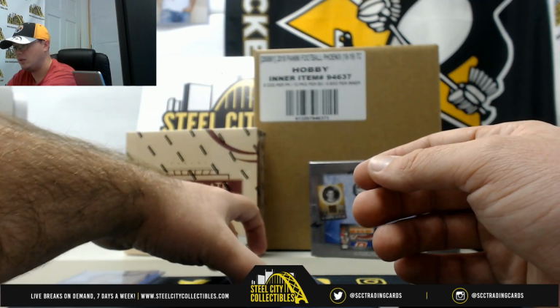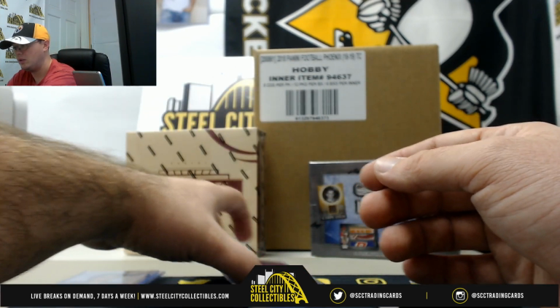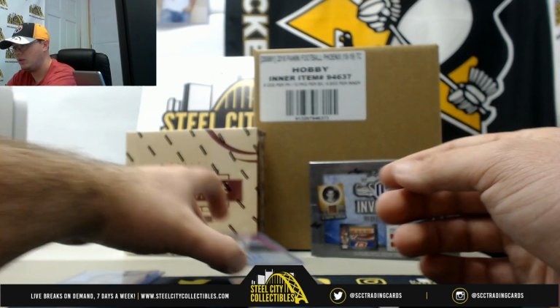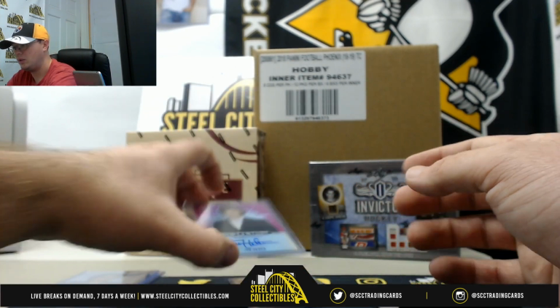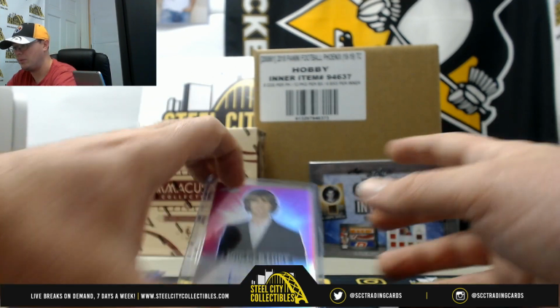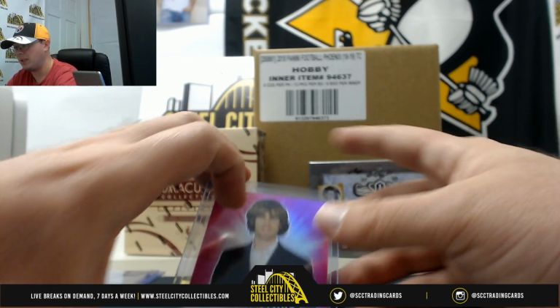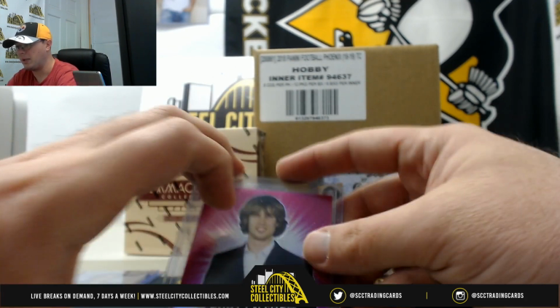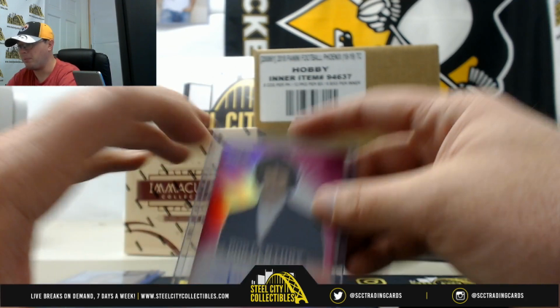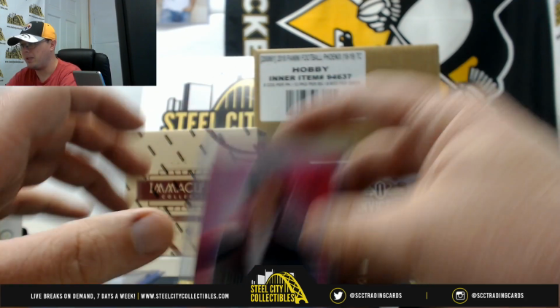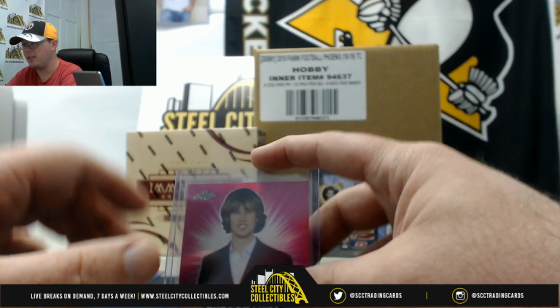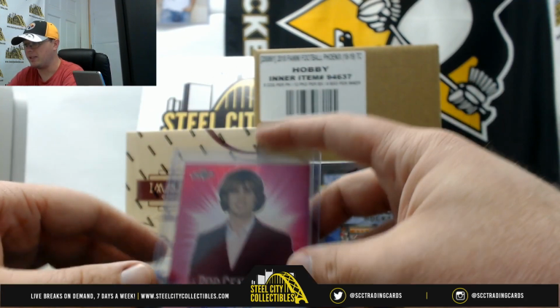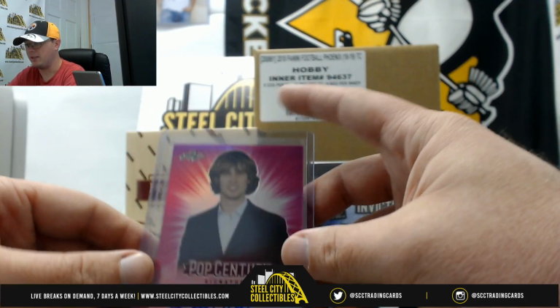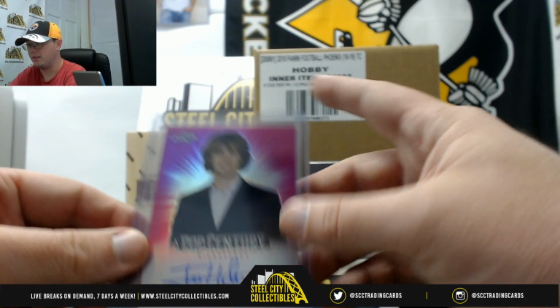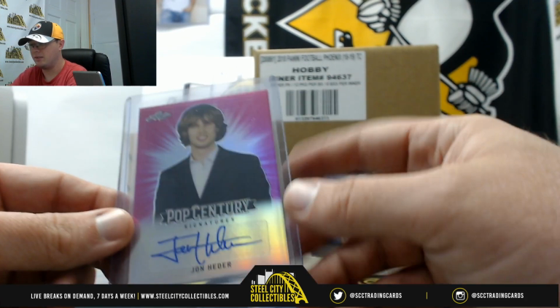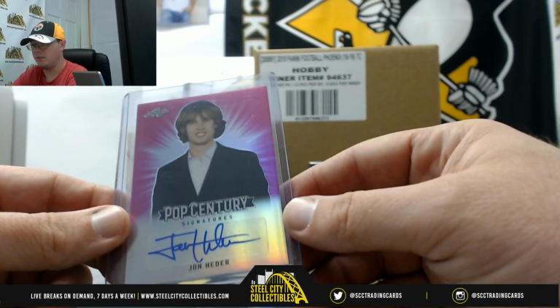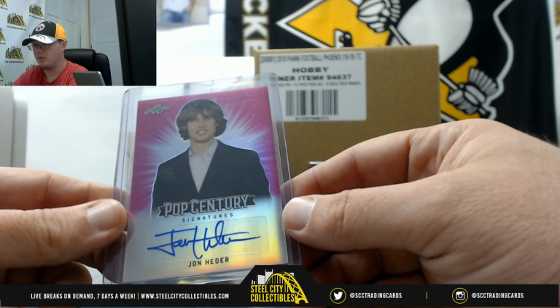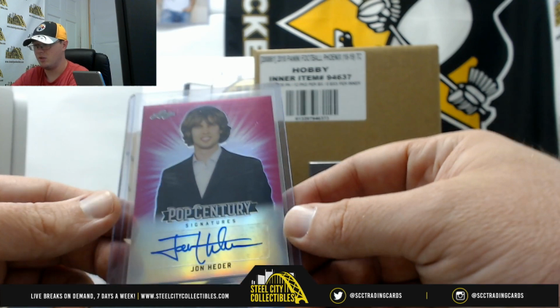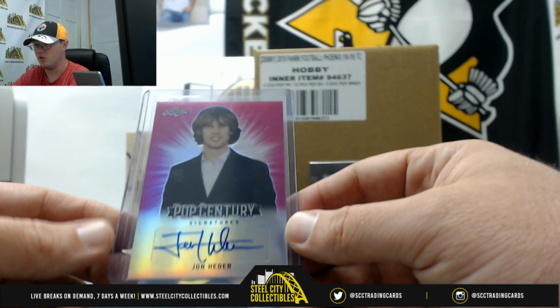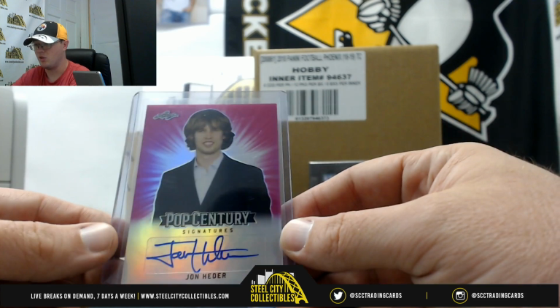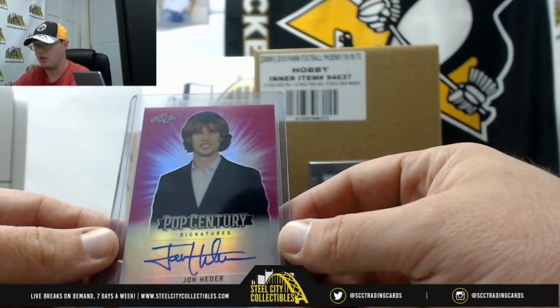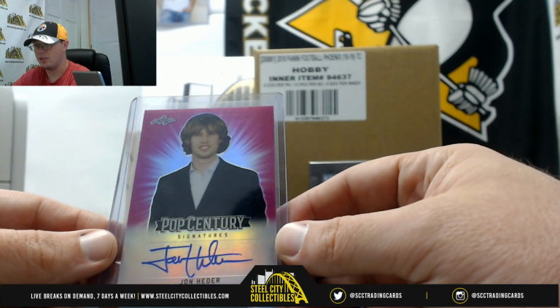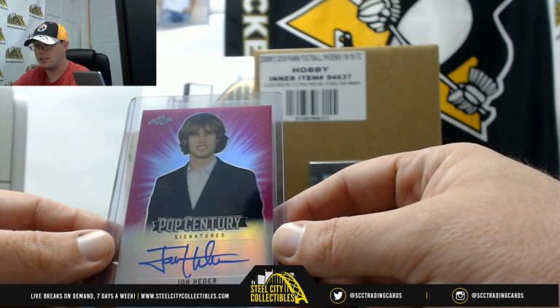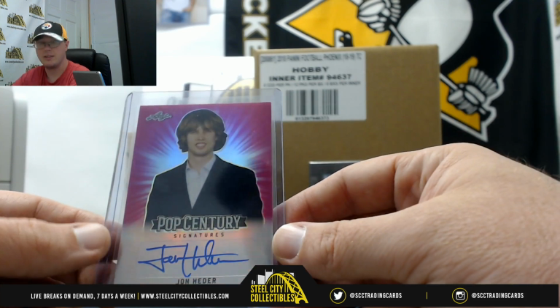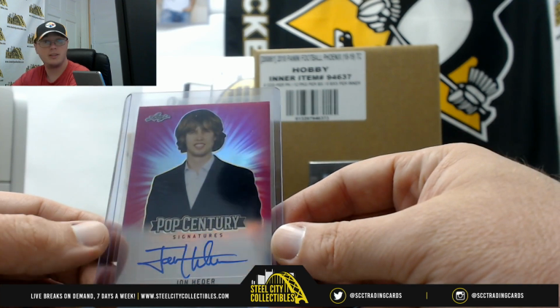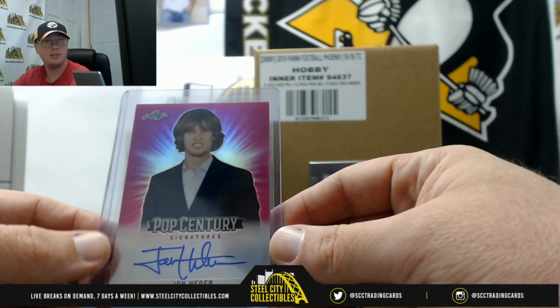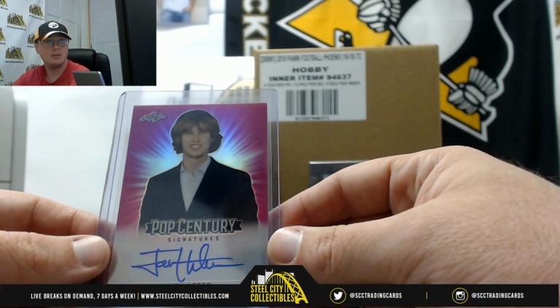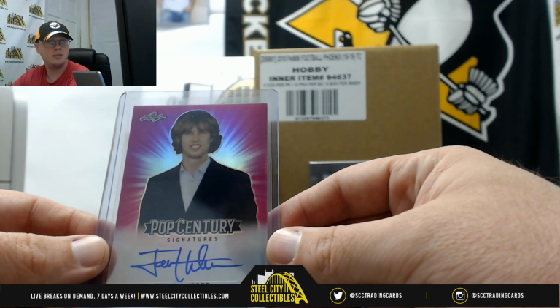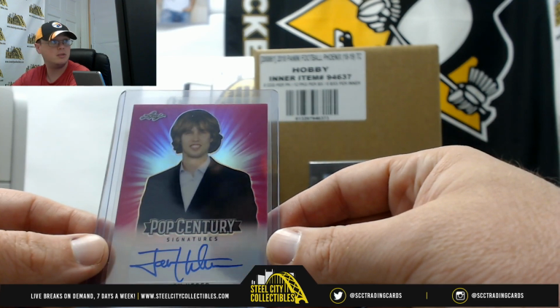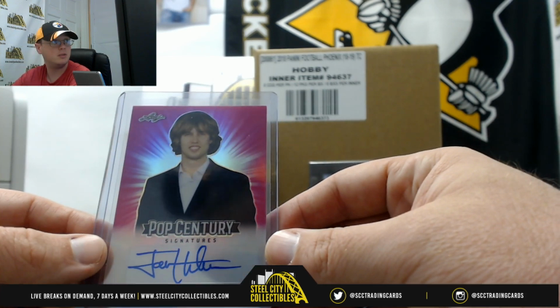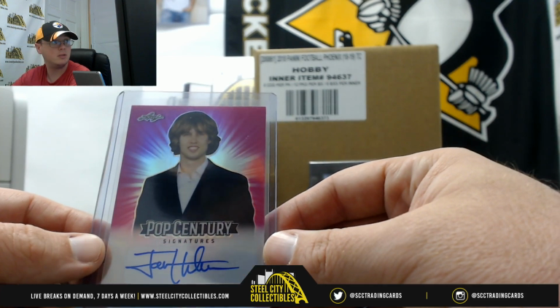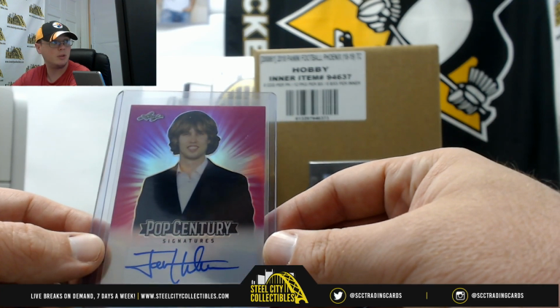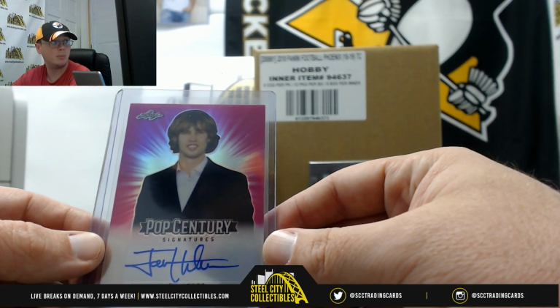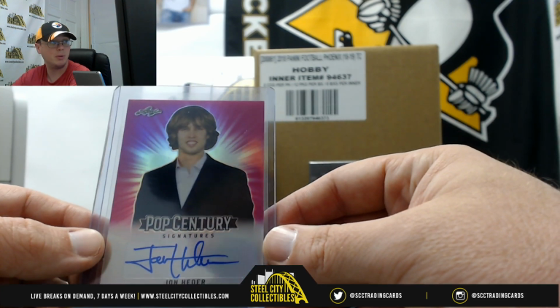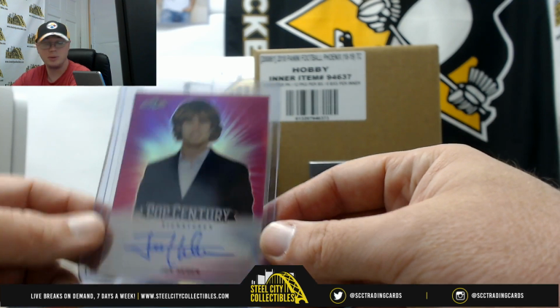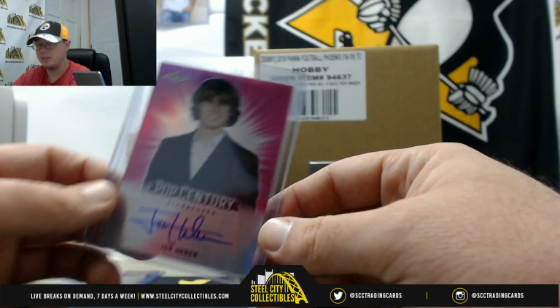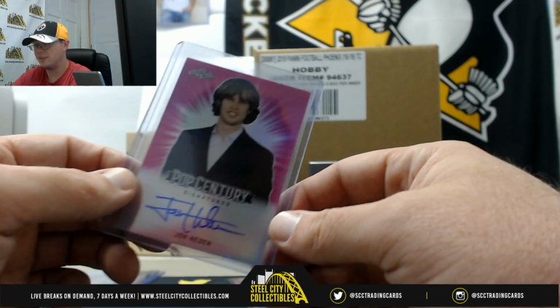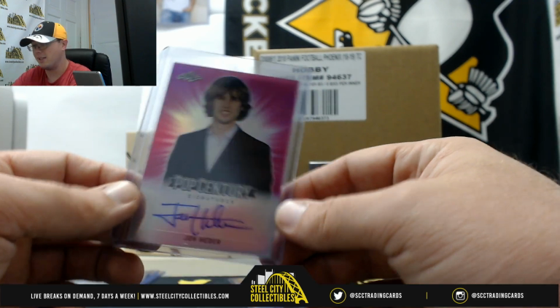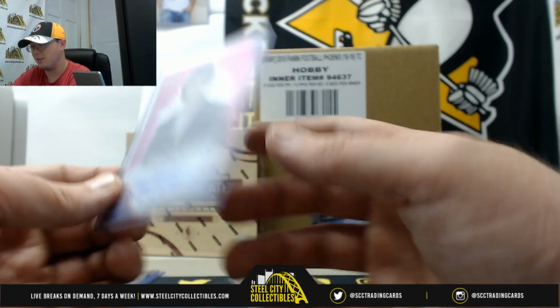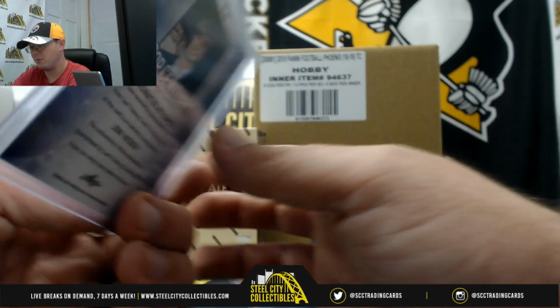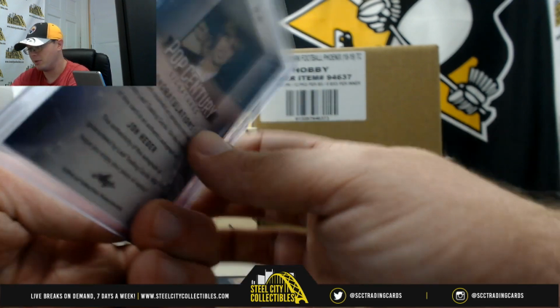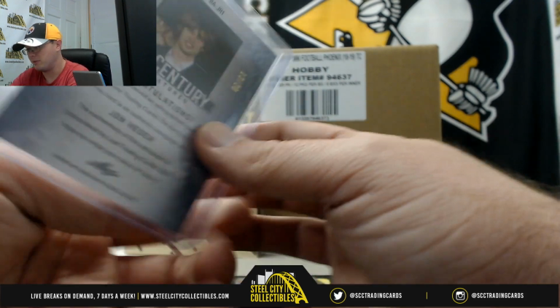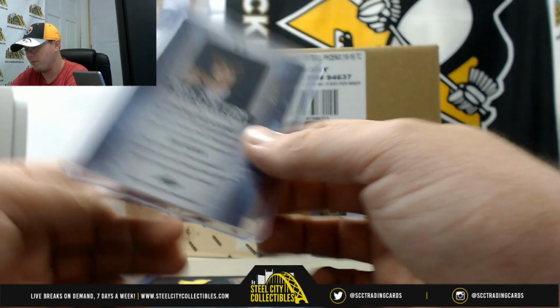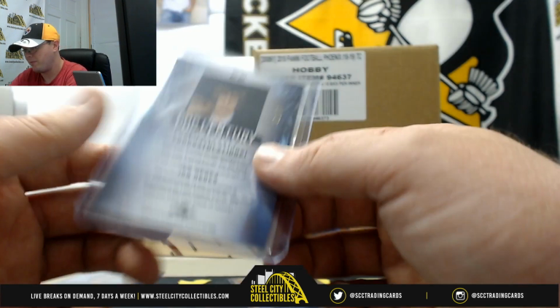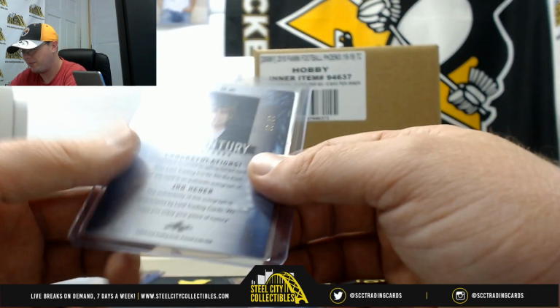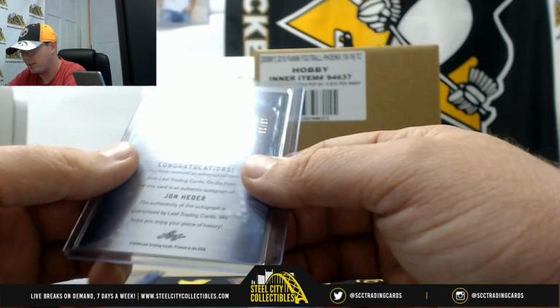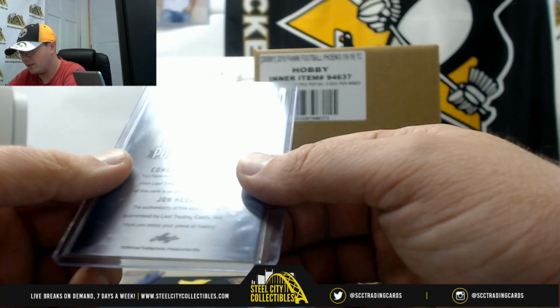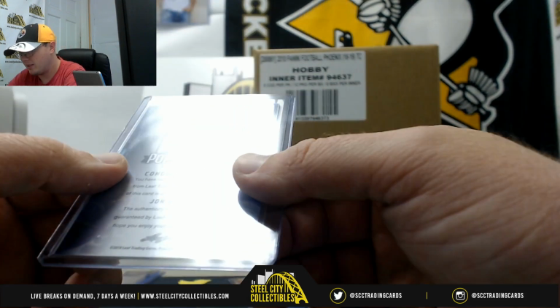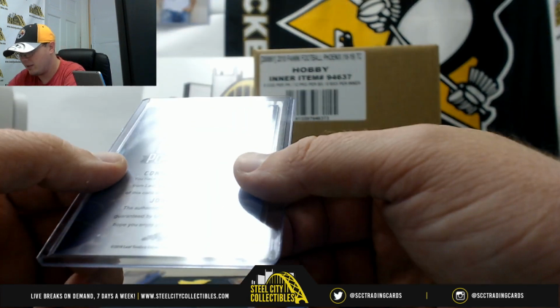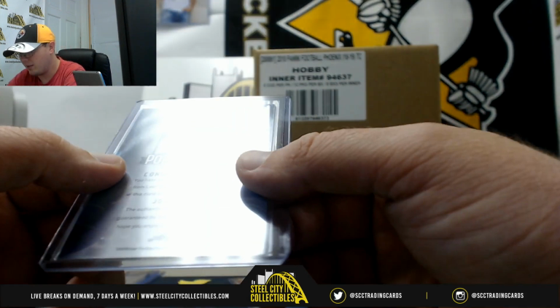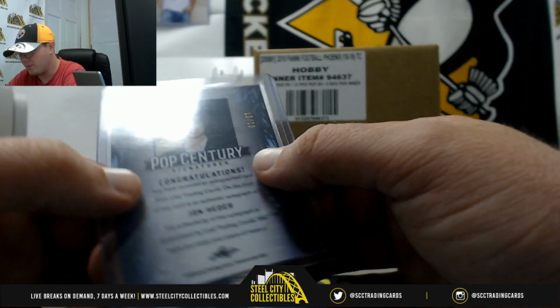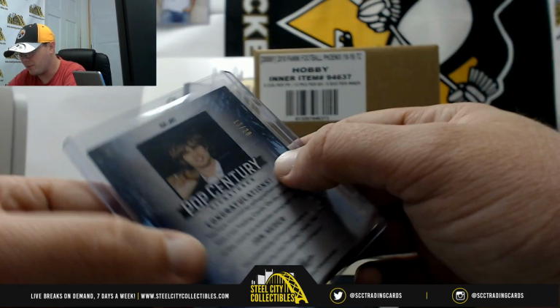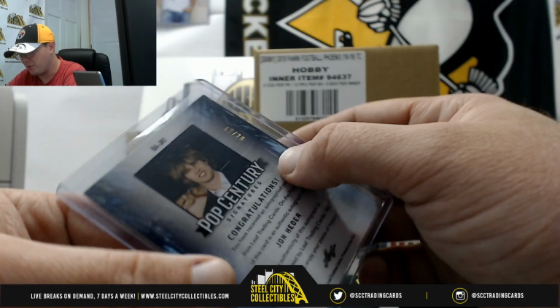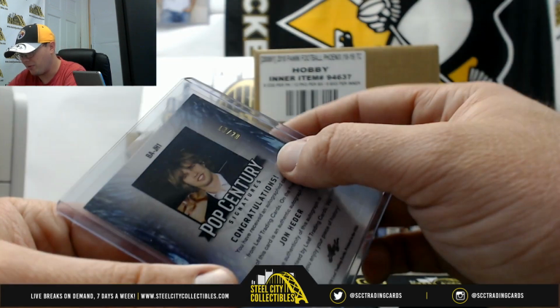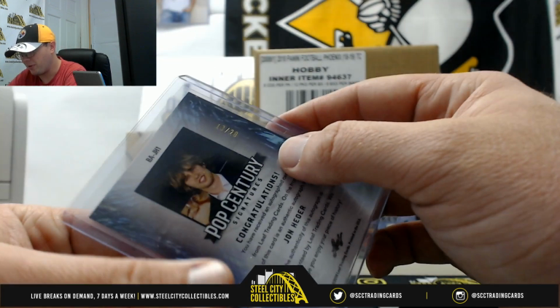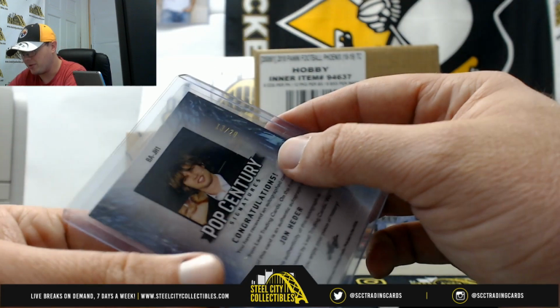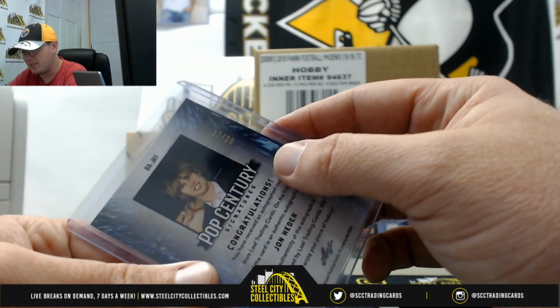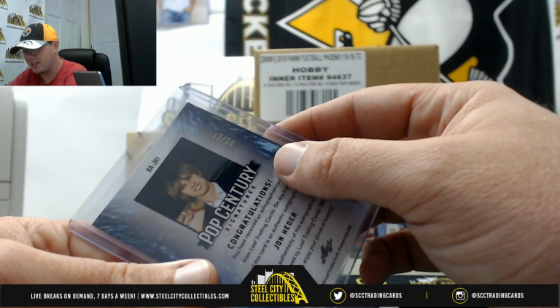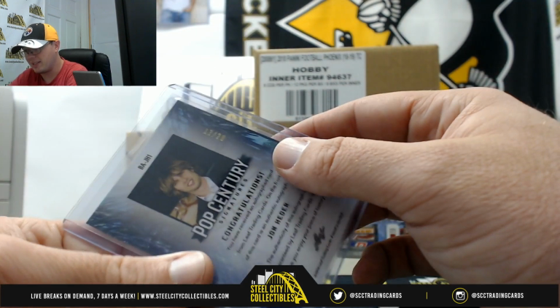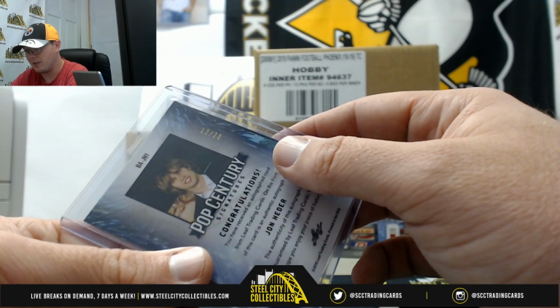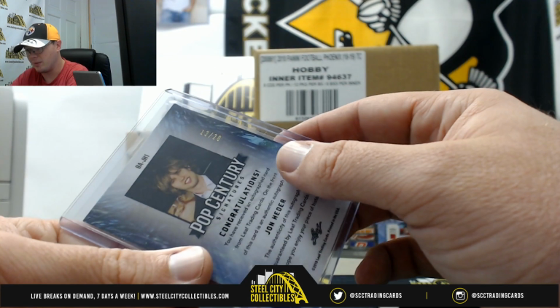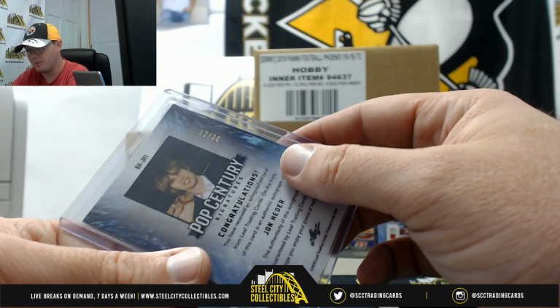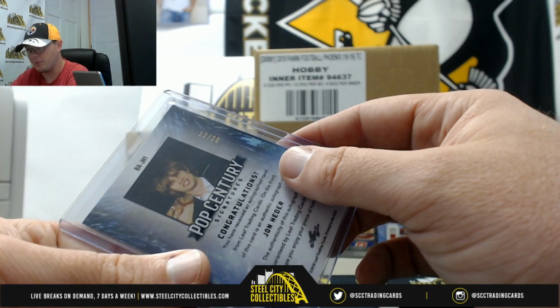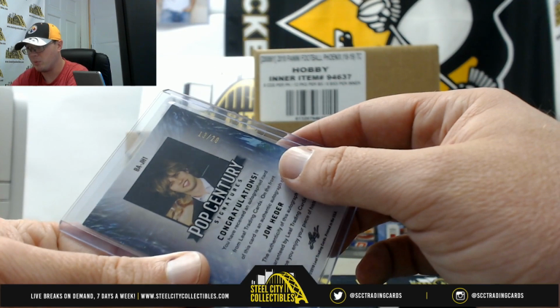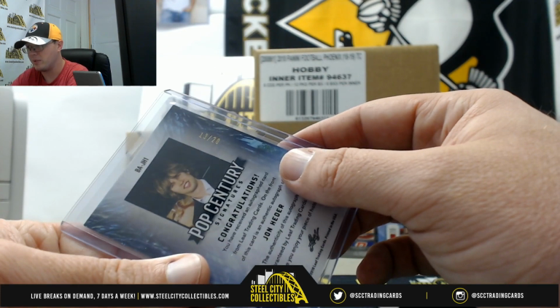We've got a pink John Heder — Napoleon Dynamite — numbered 13 of 20.